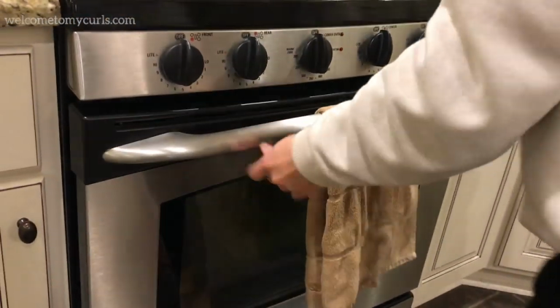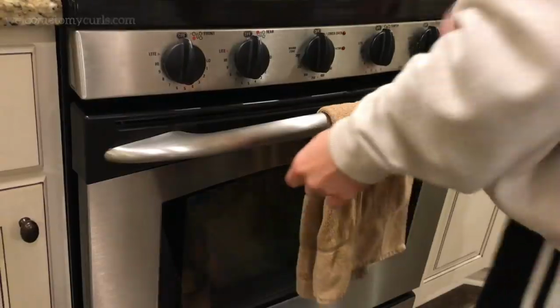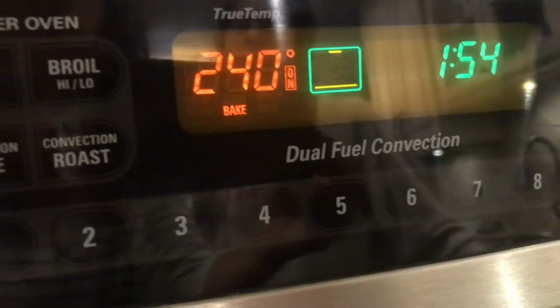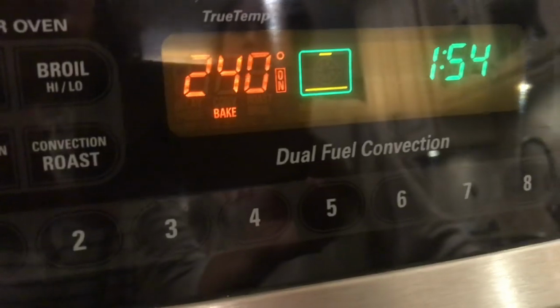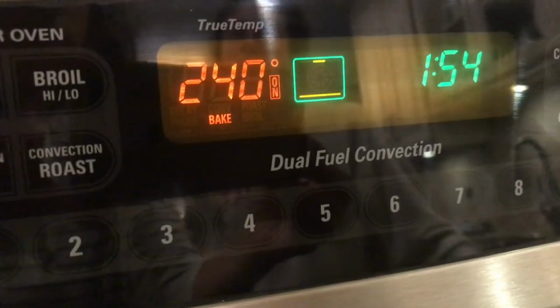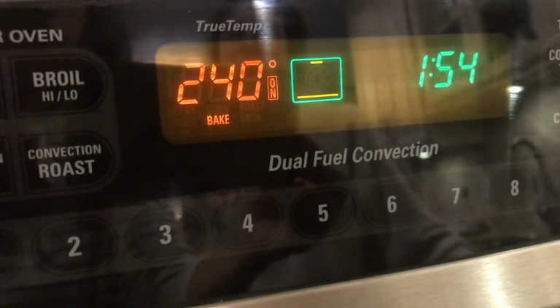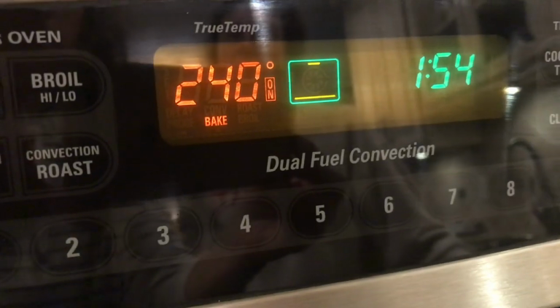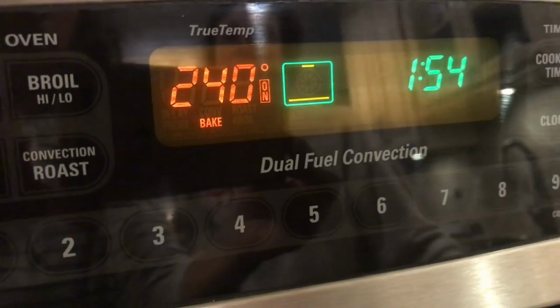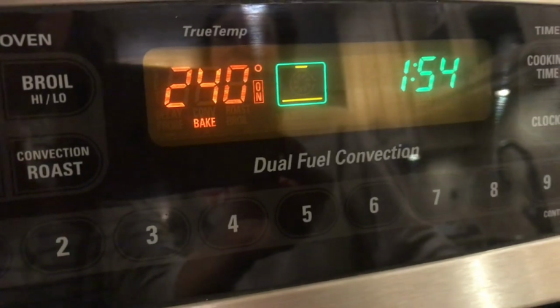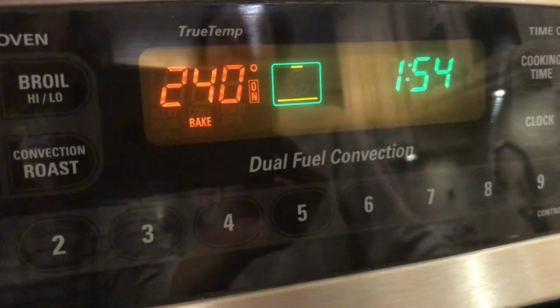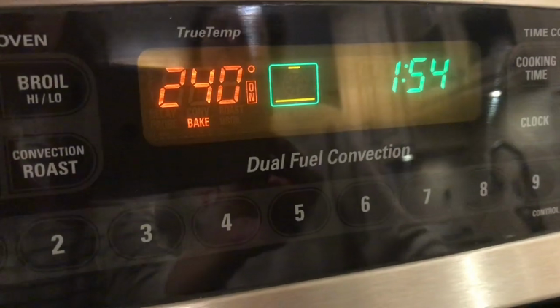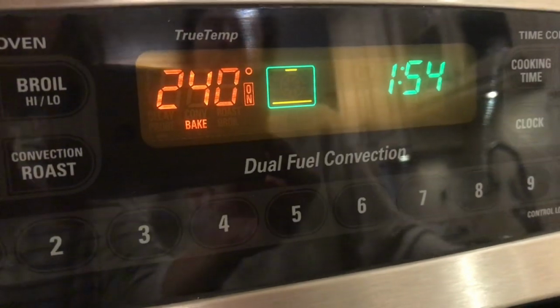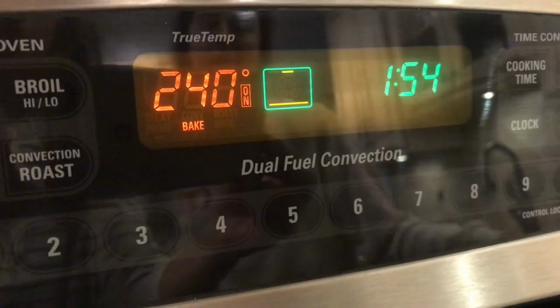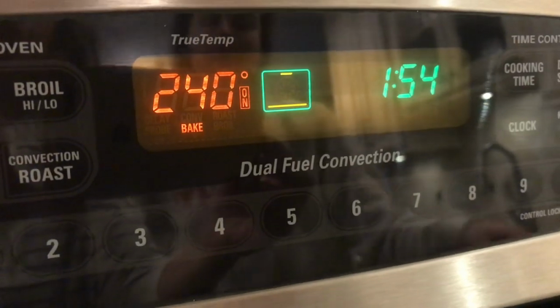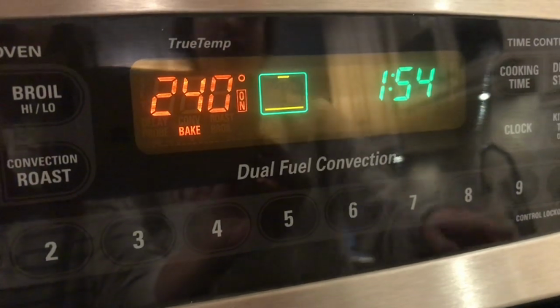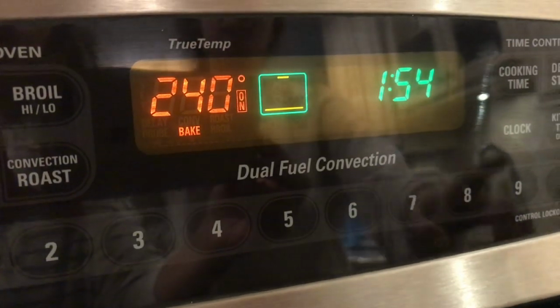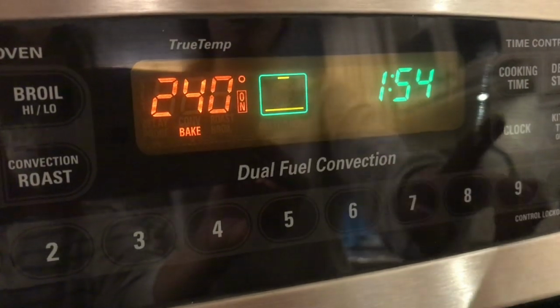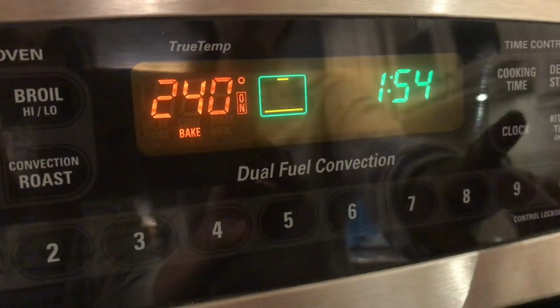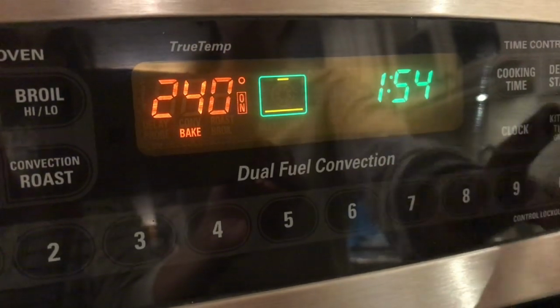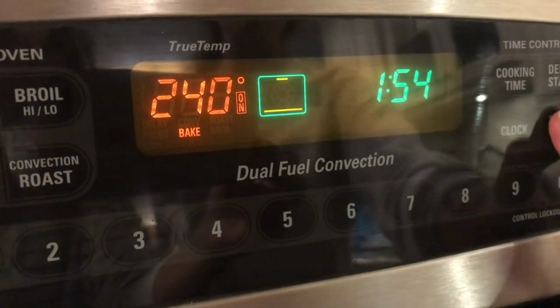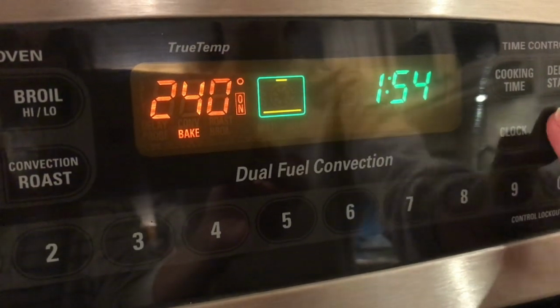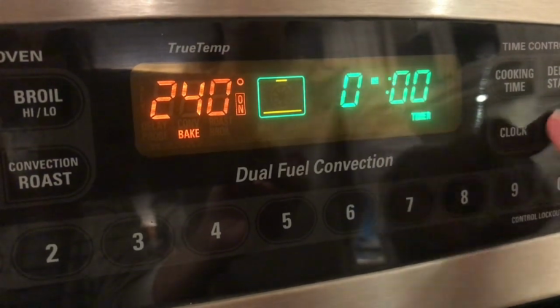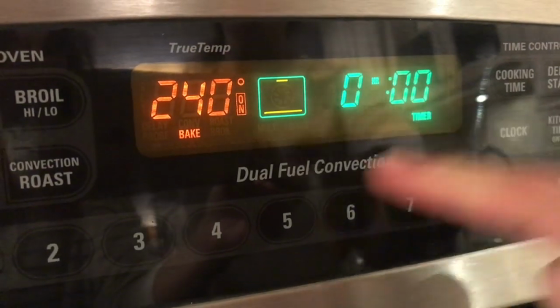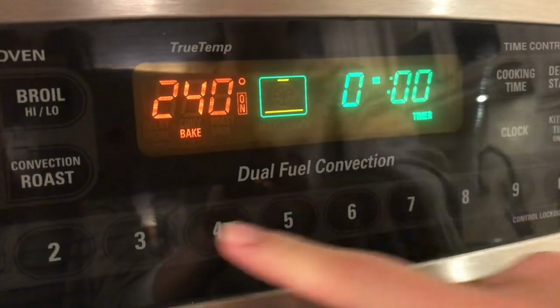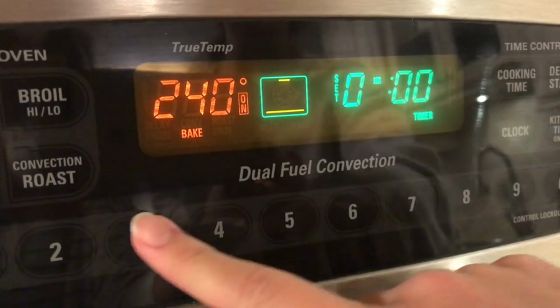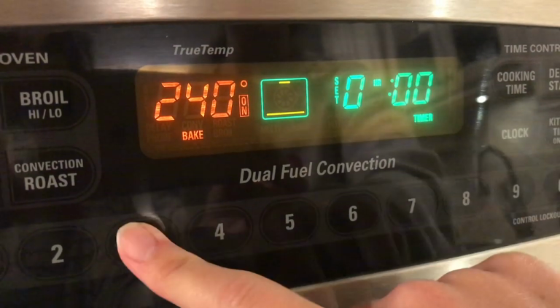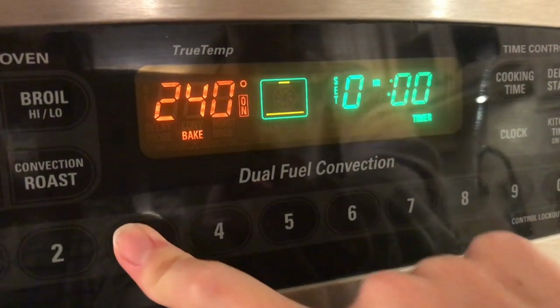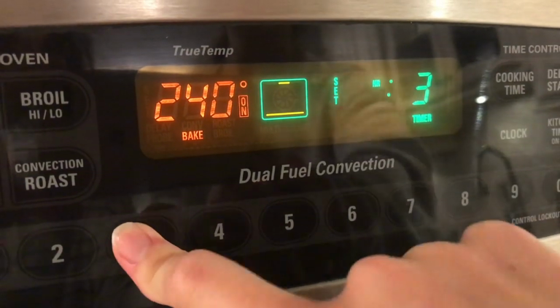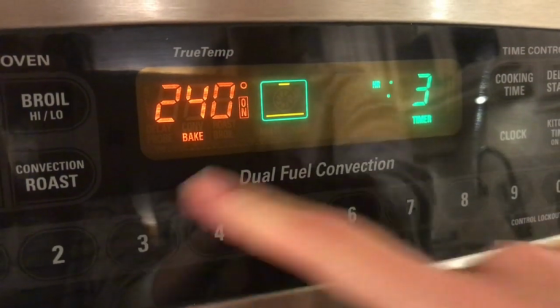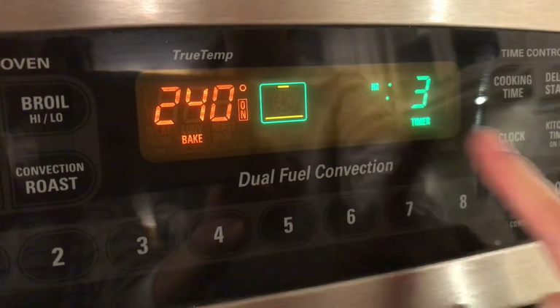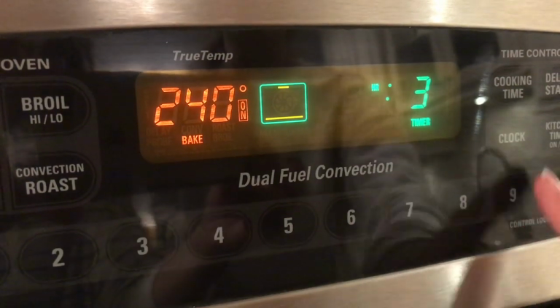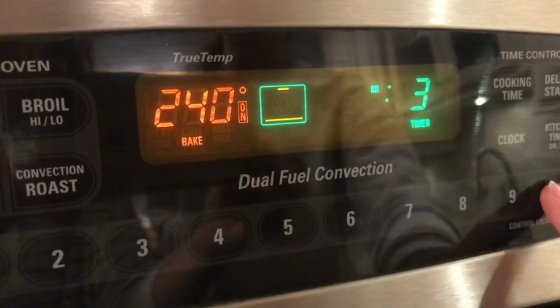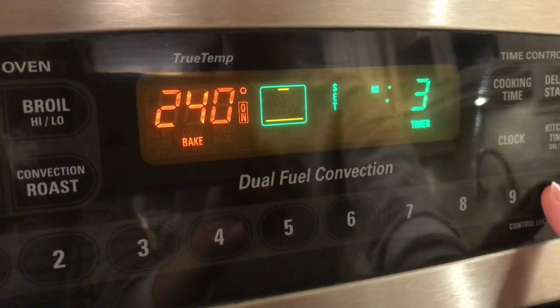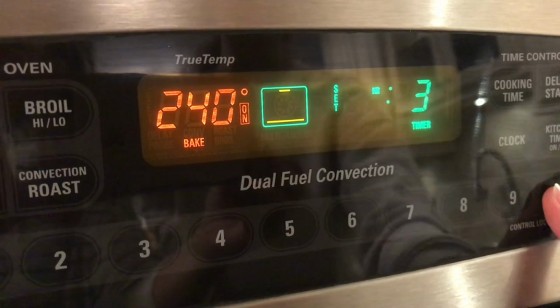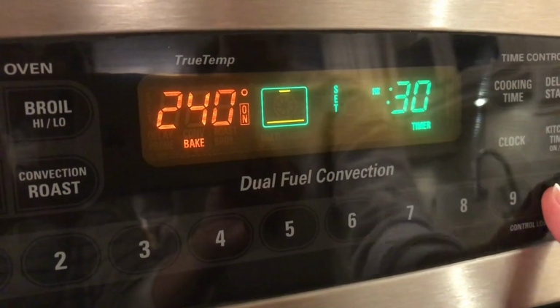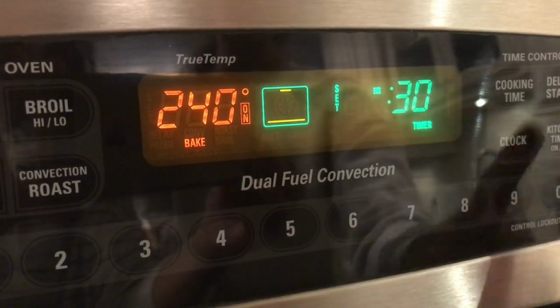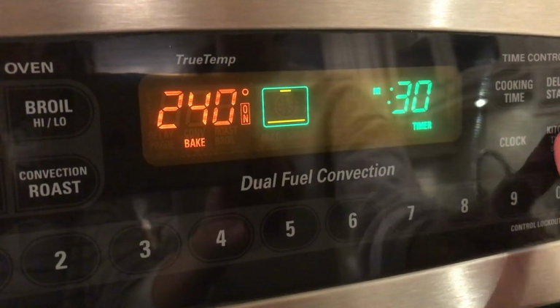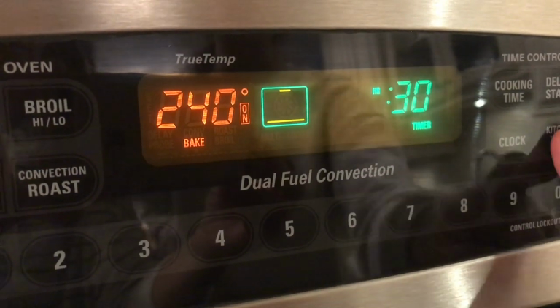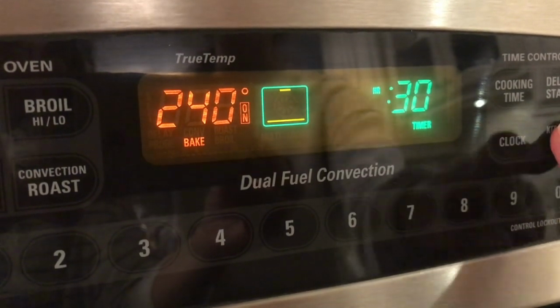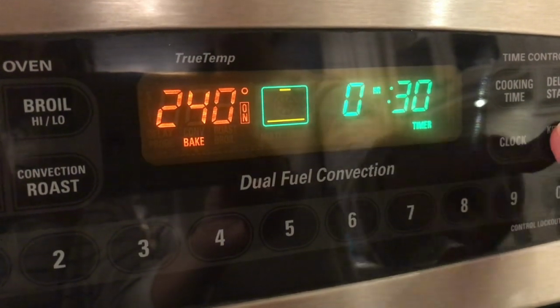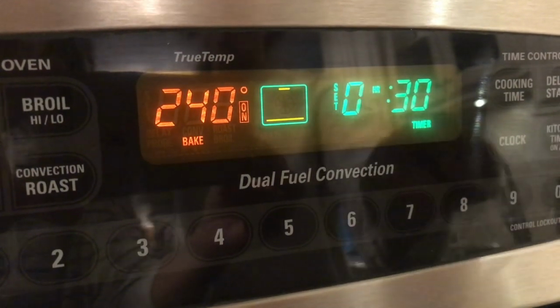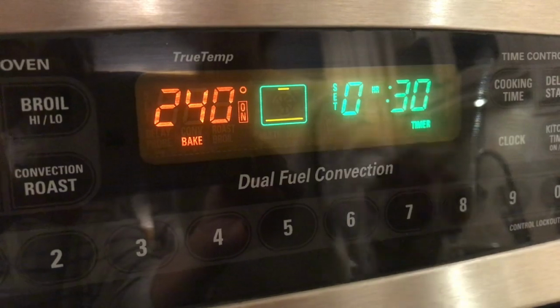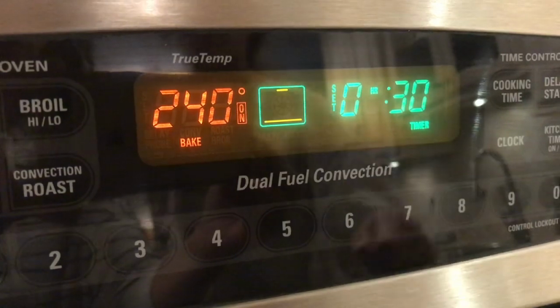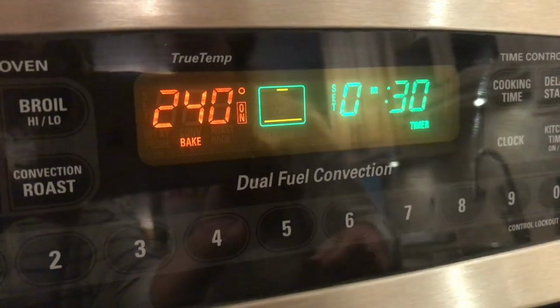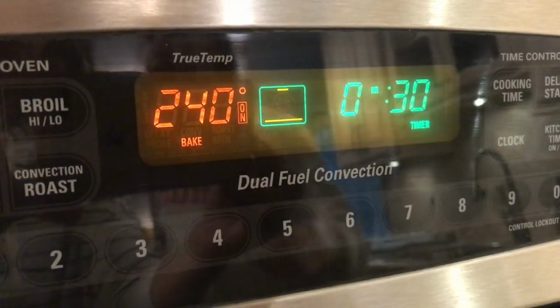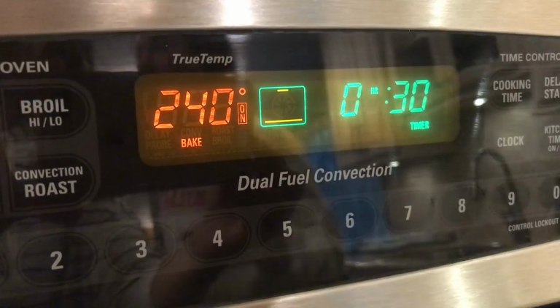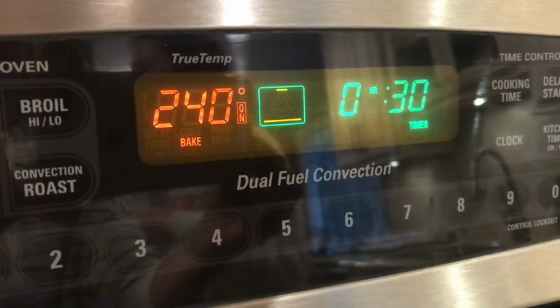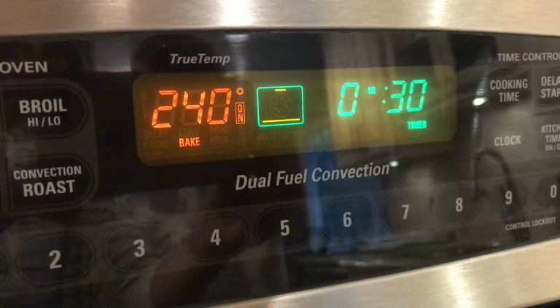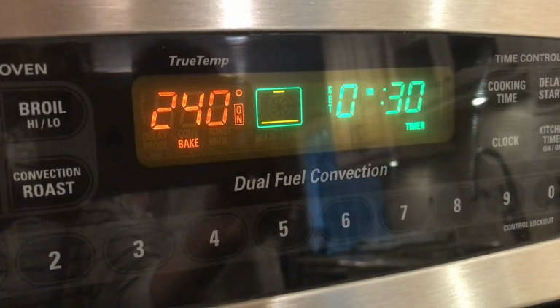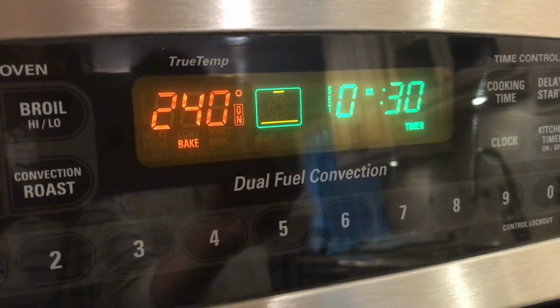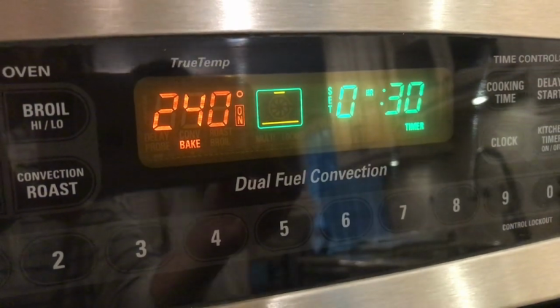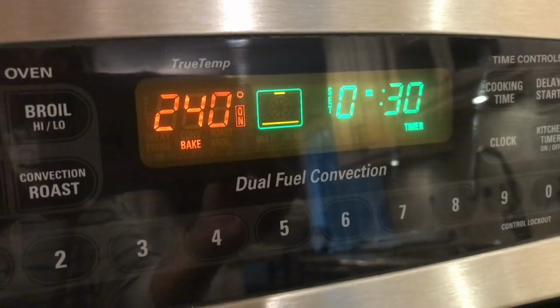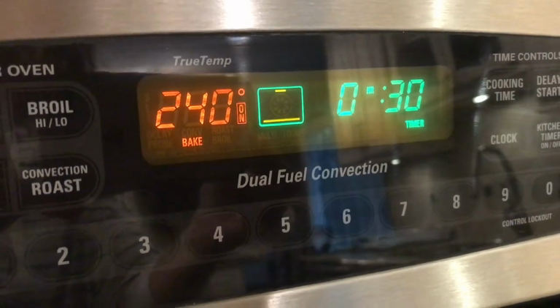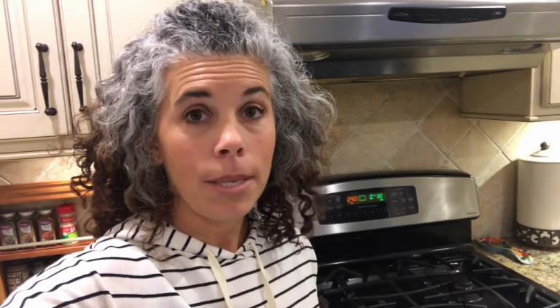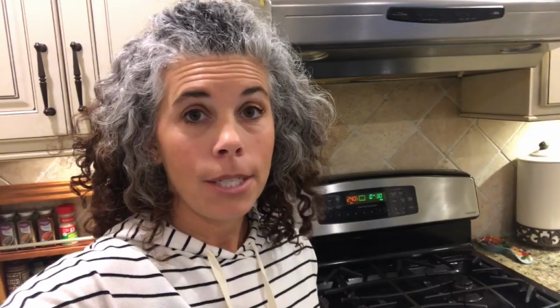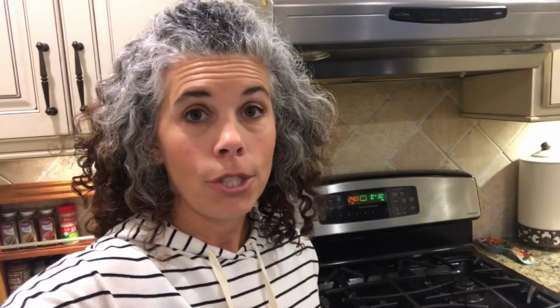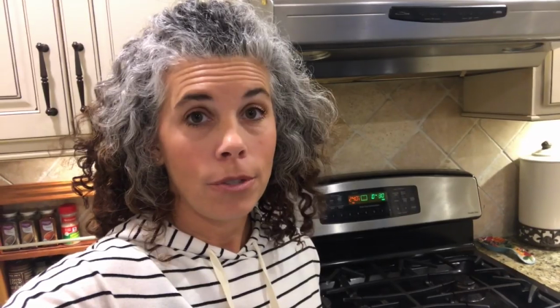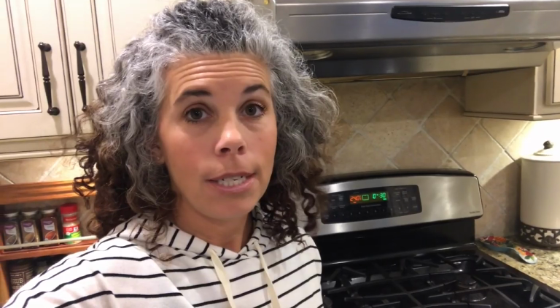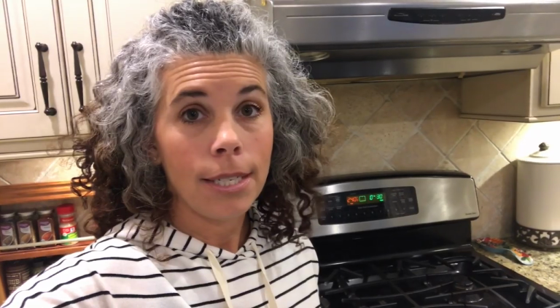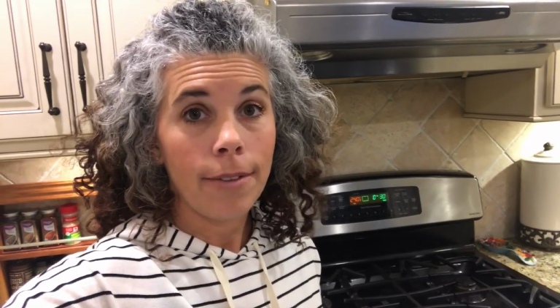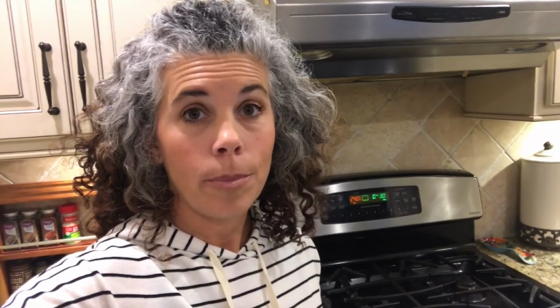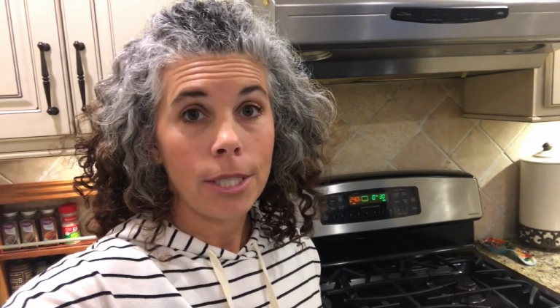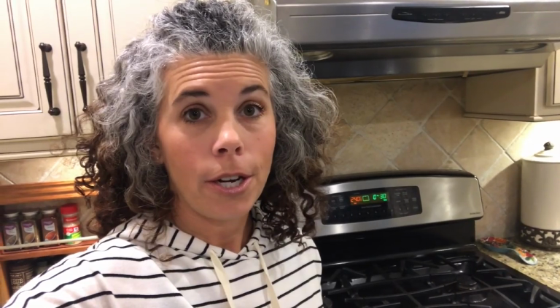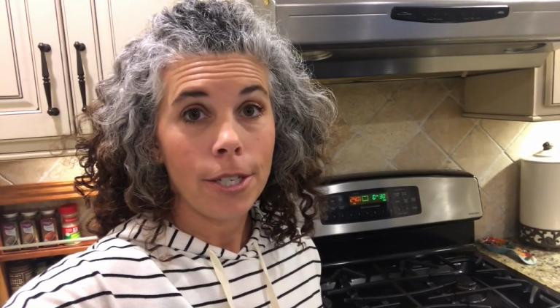The nuts and bolts are going to cook for a total of an hour and a half at 240 degrees. But every 30 minutes you need to give them a toss.